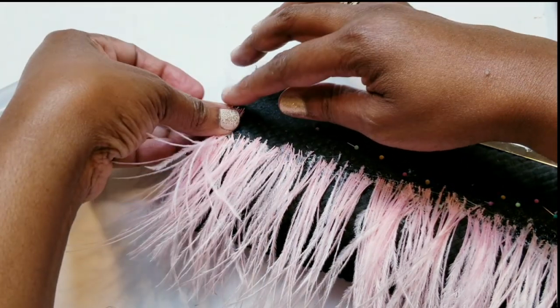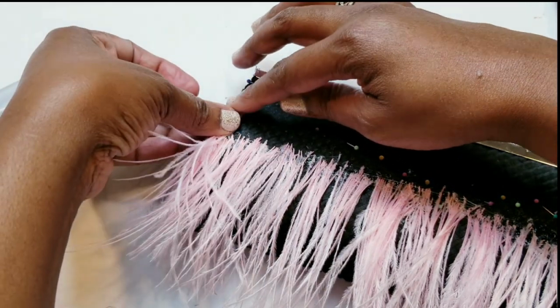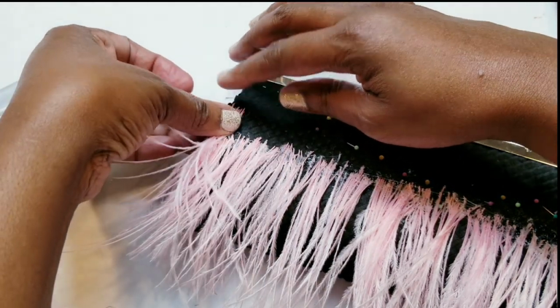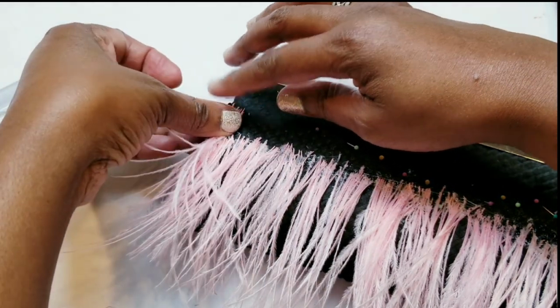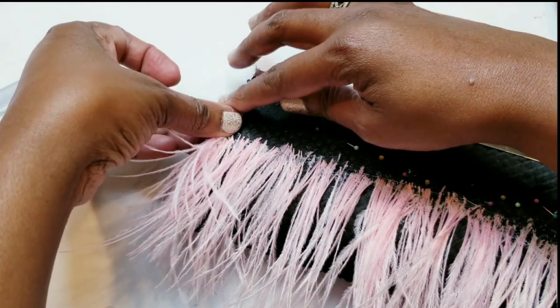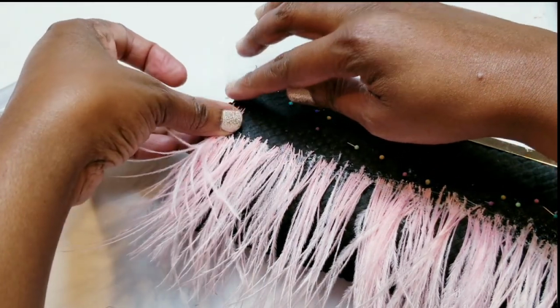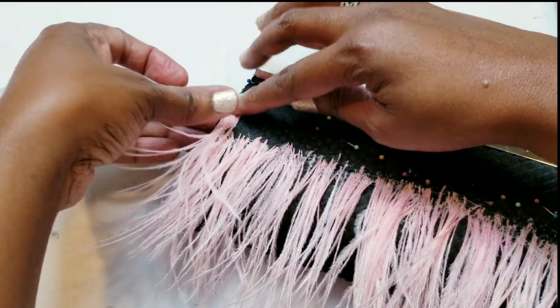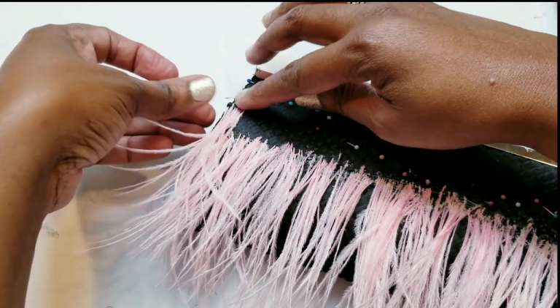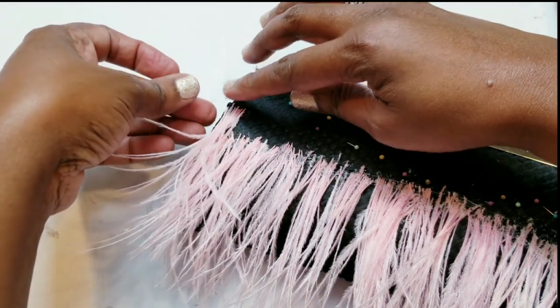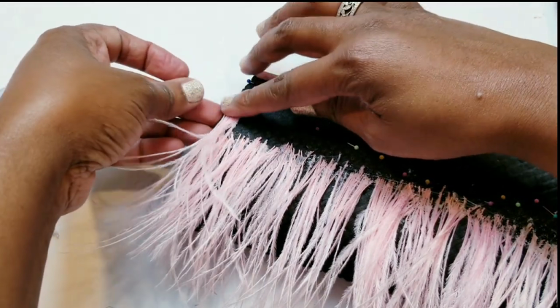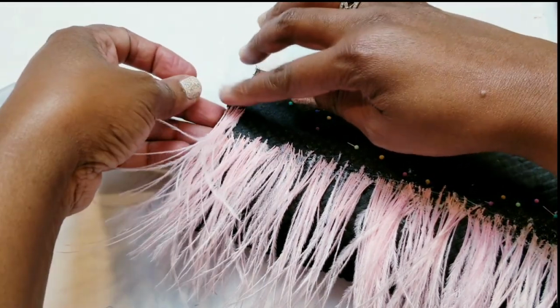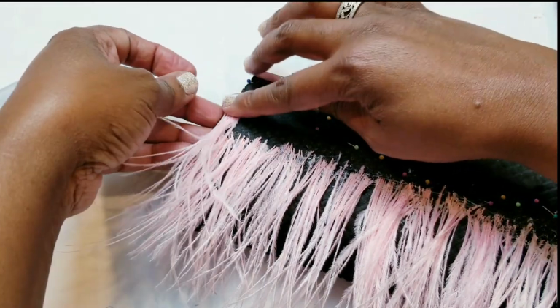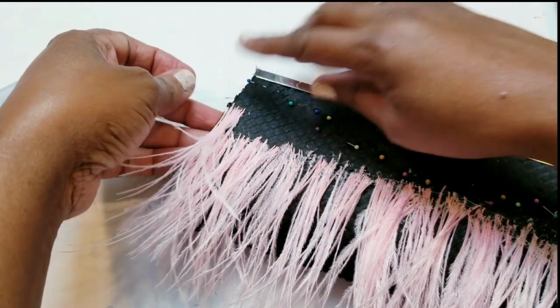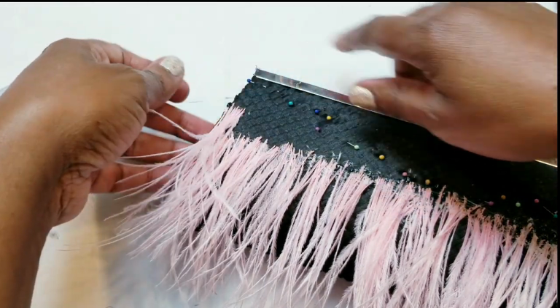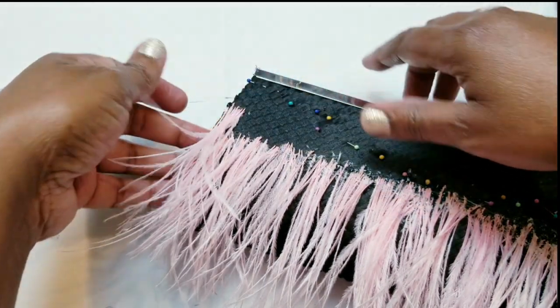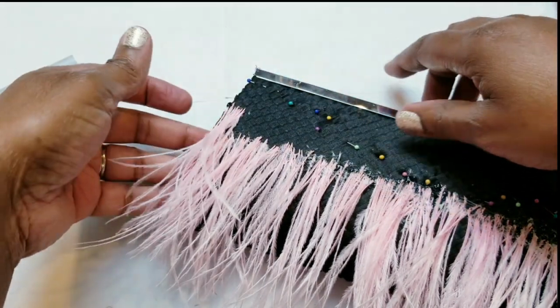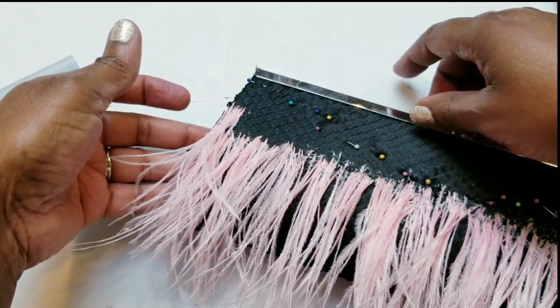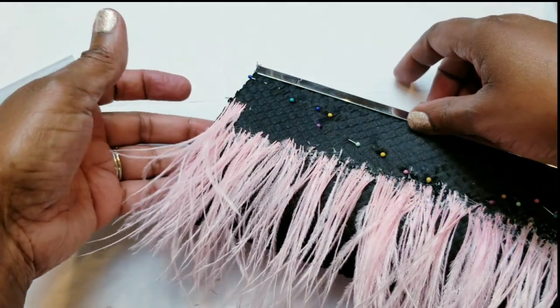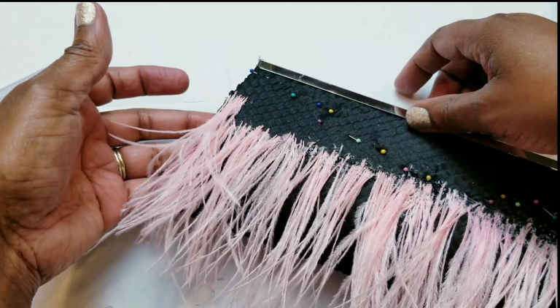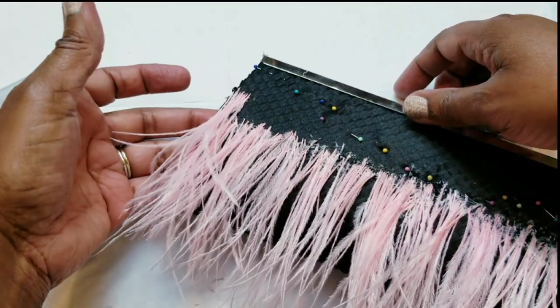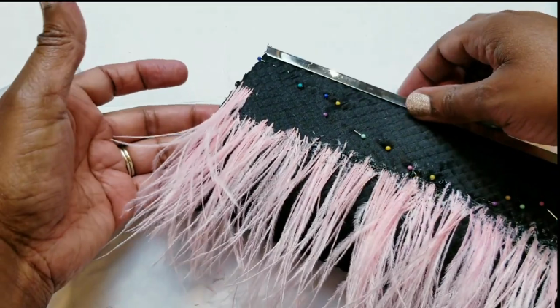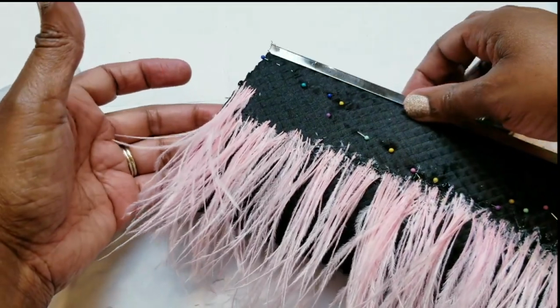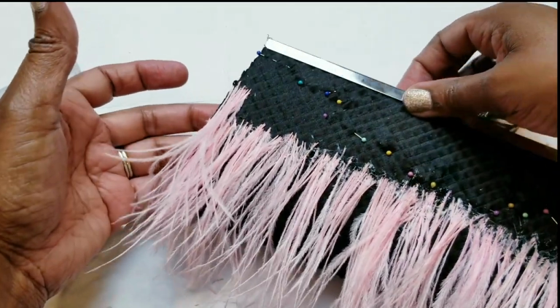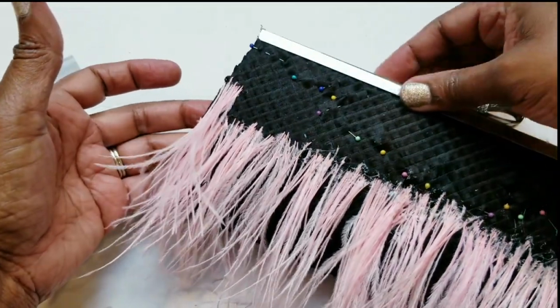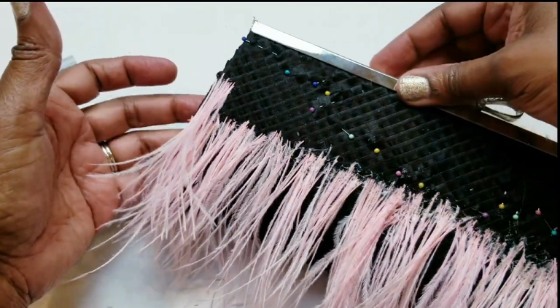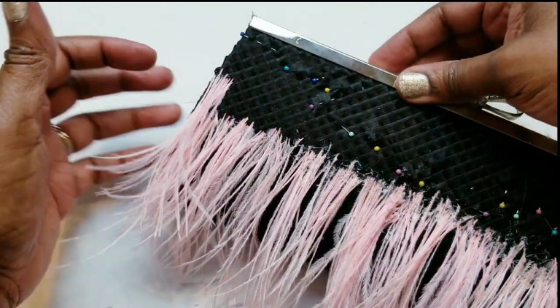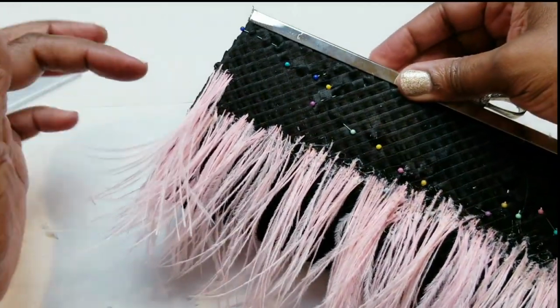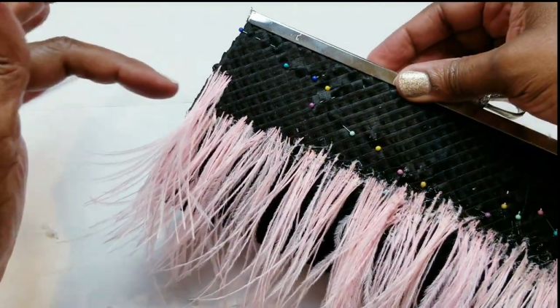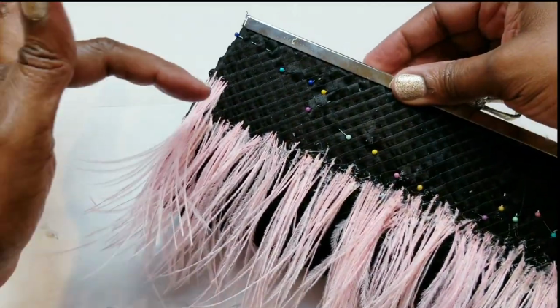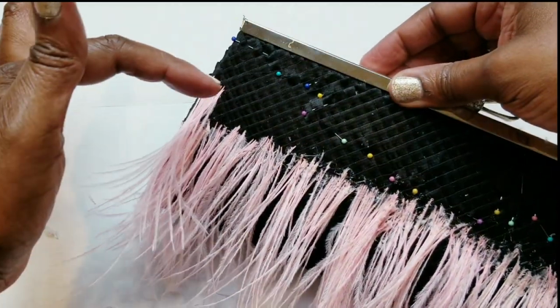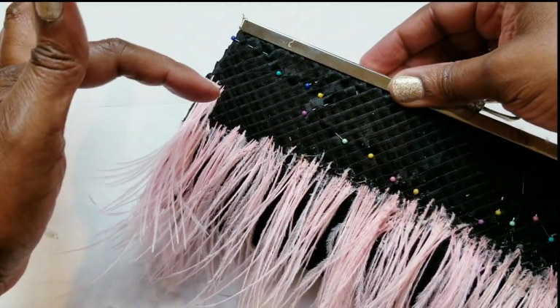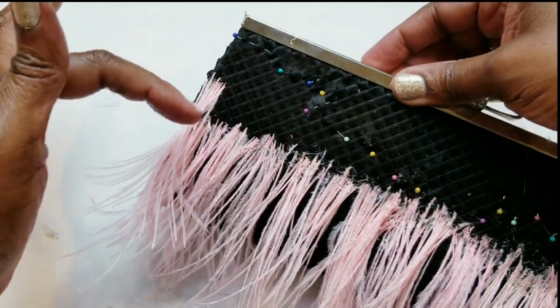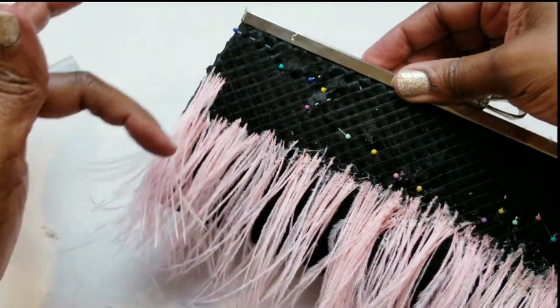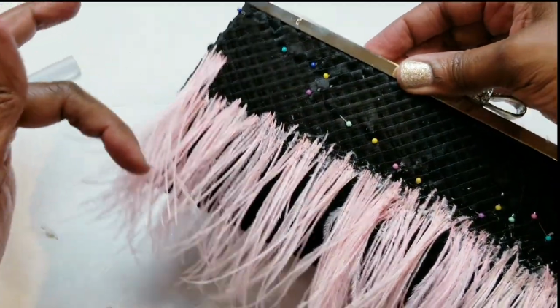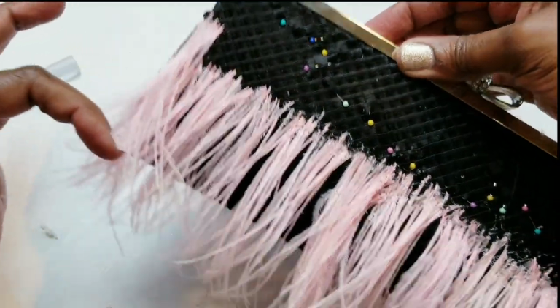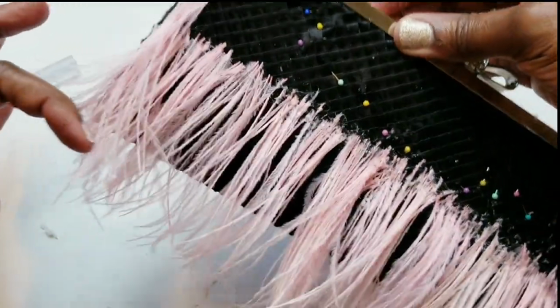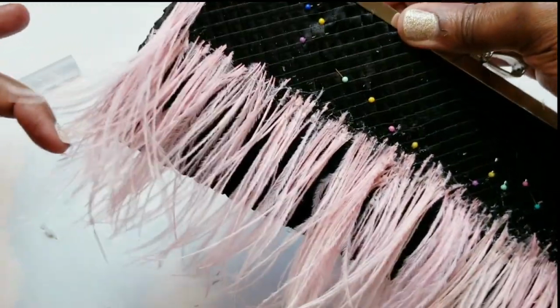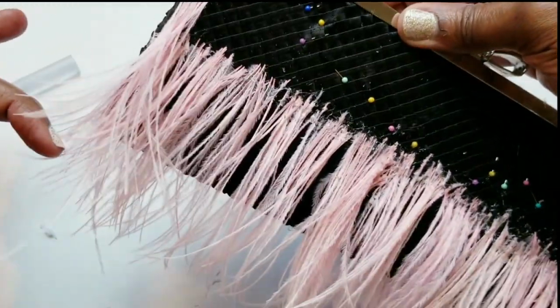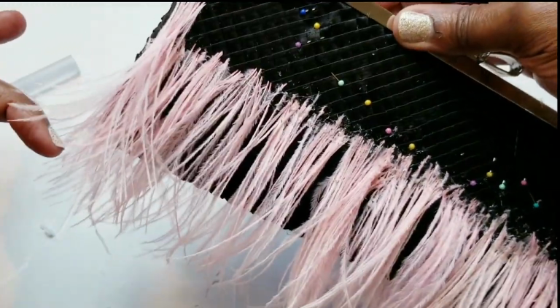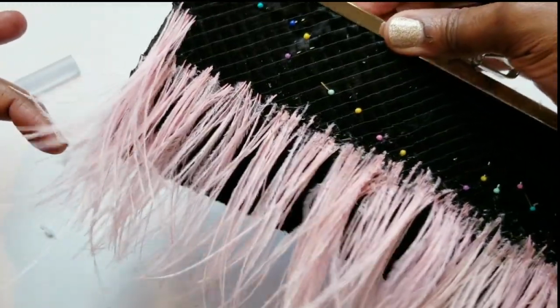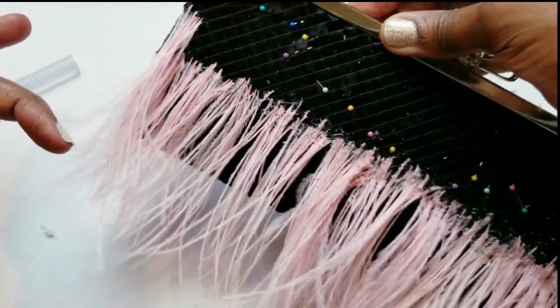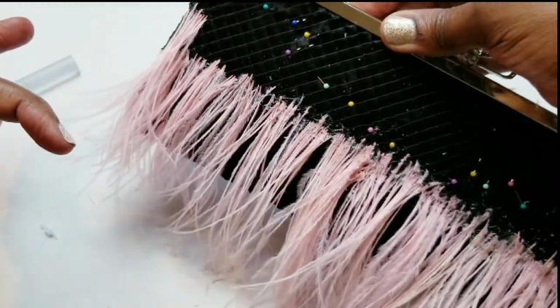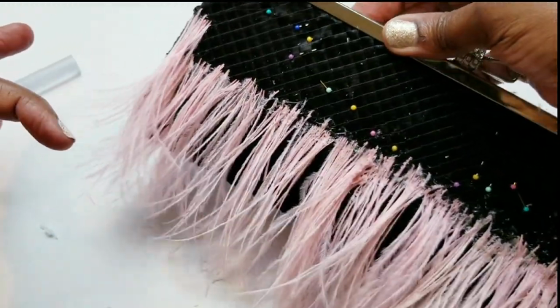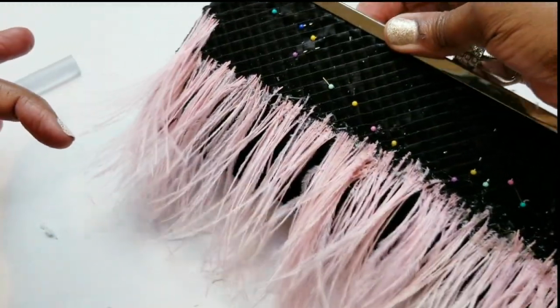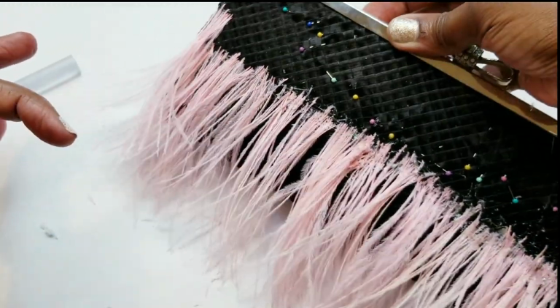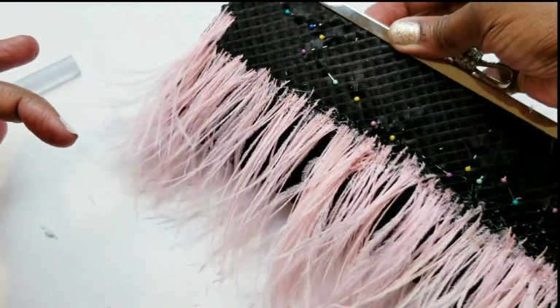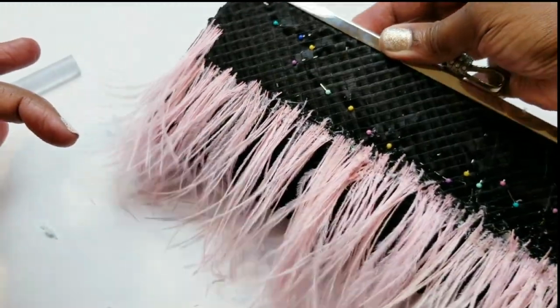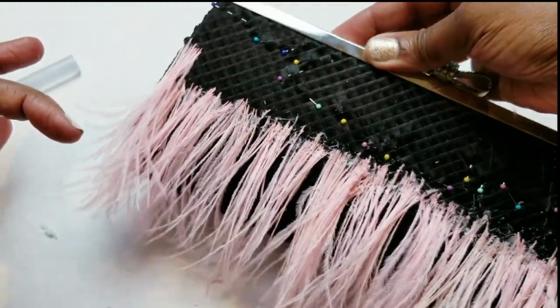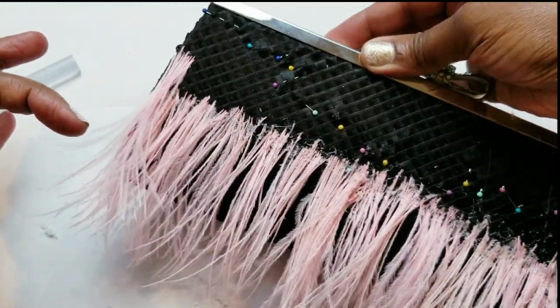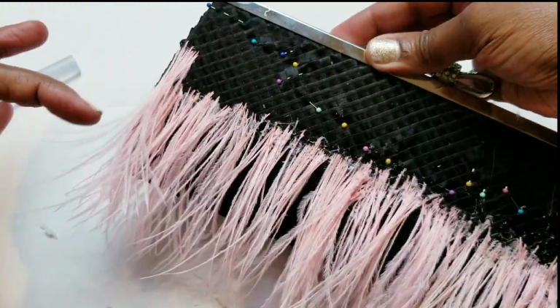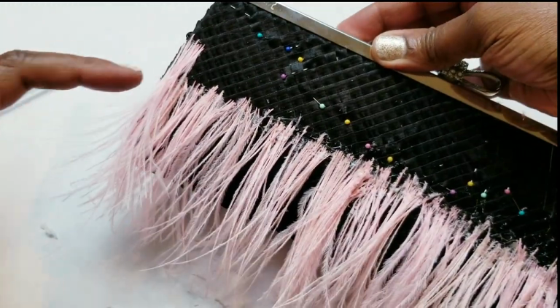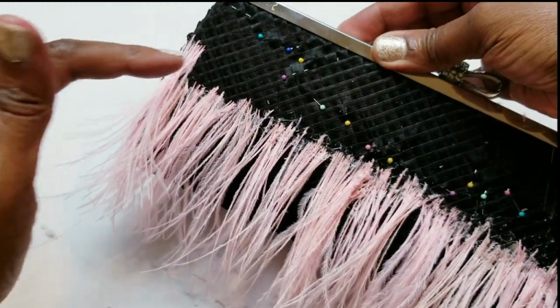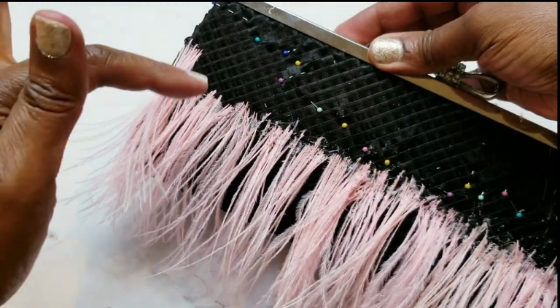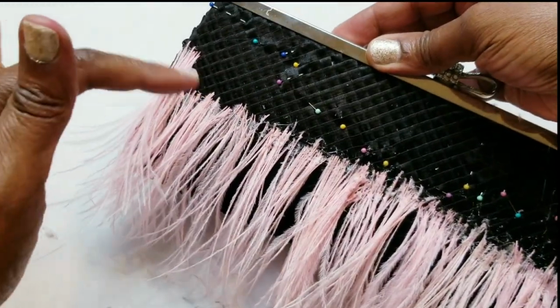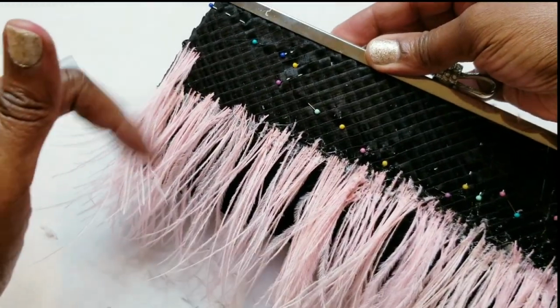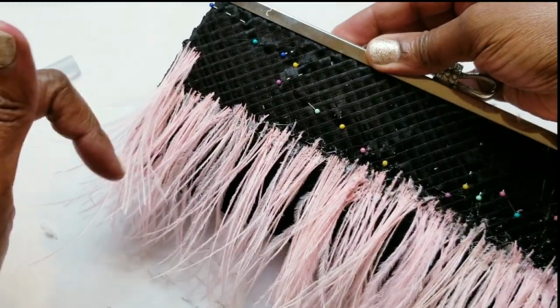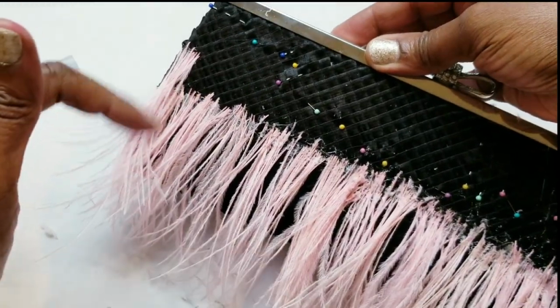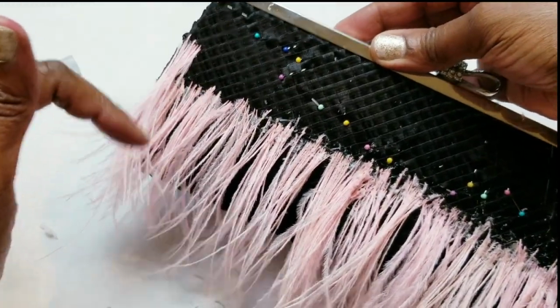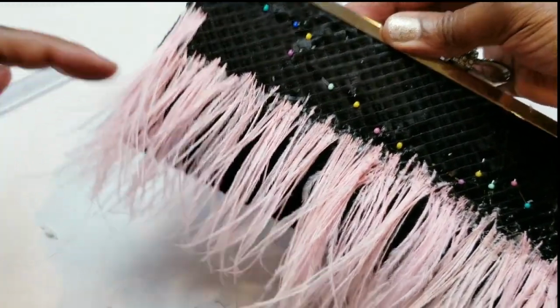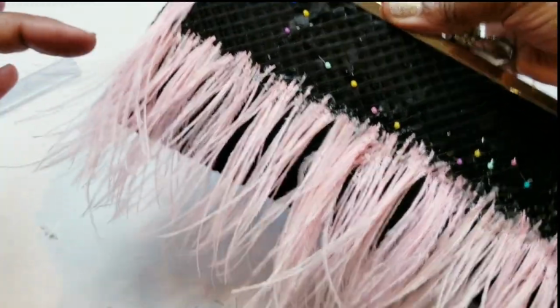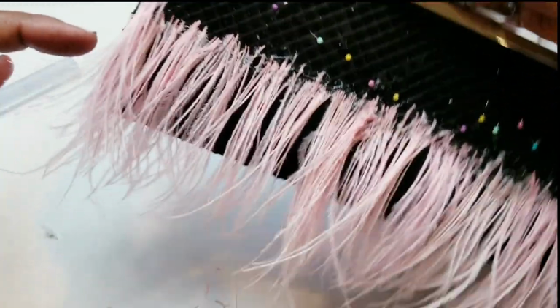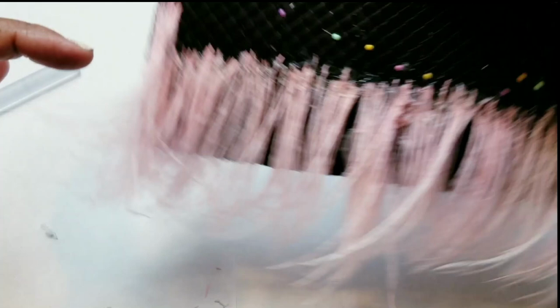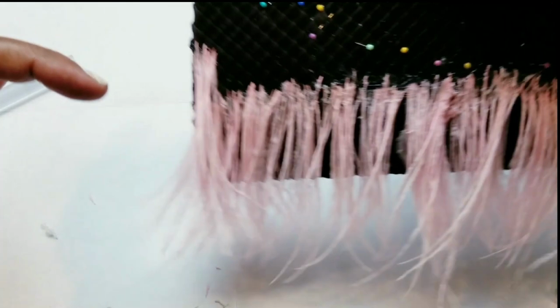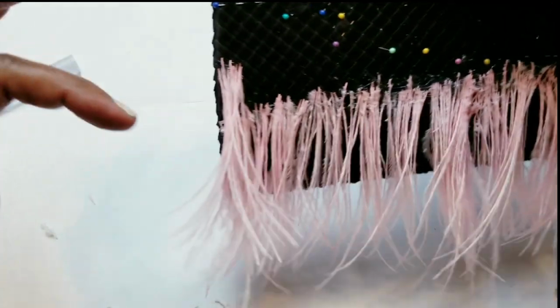Once I start applying this second row, do you see how this is starting to look? Pretty. So pretty.